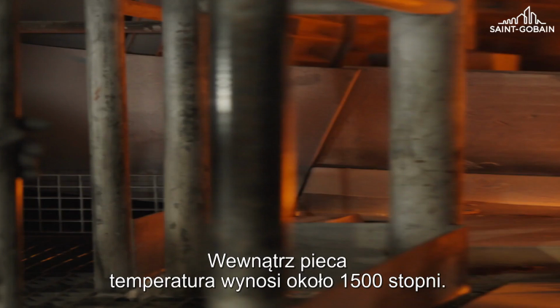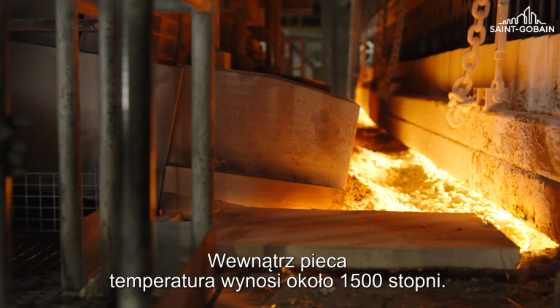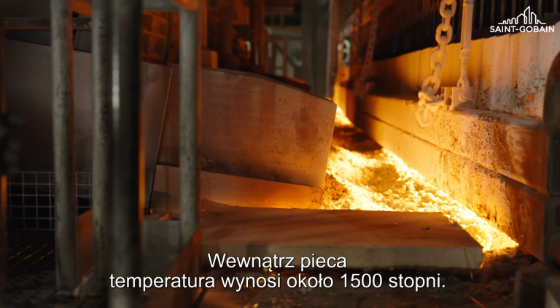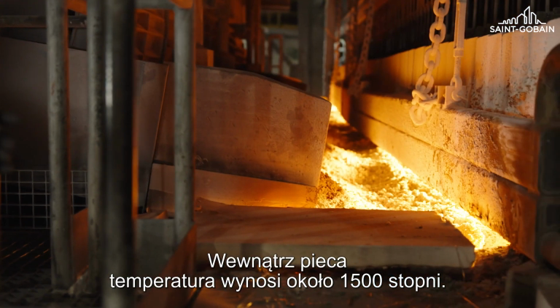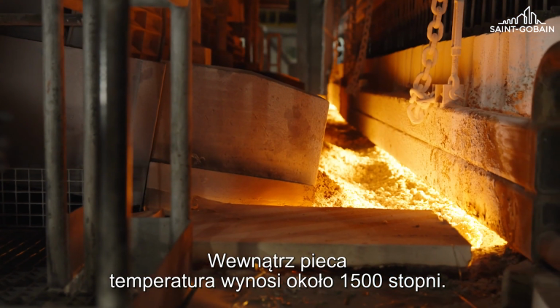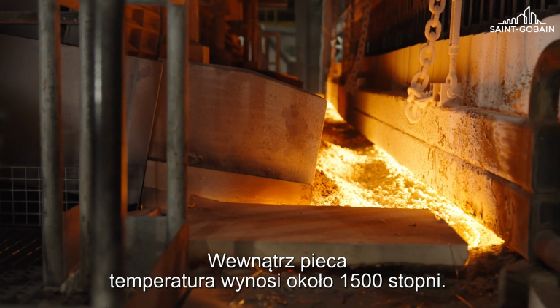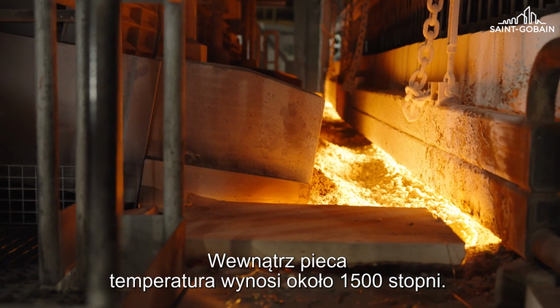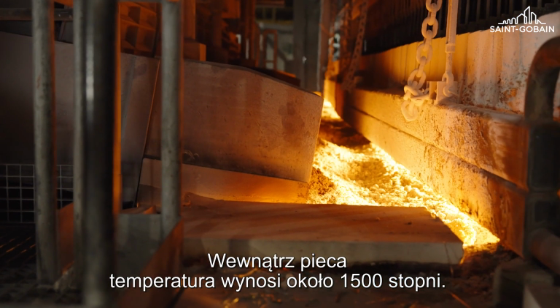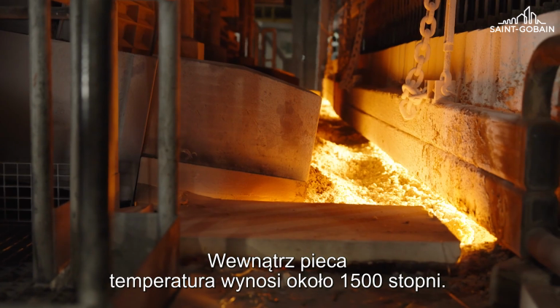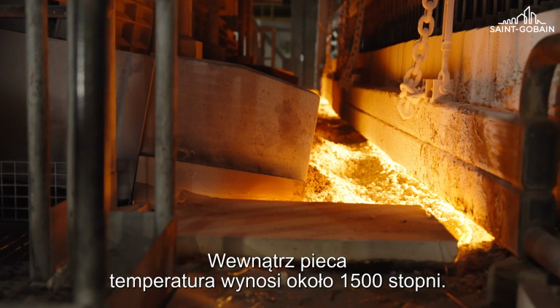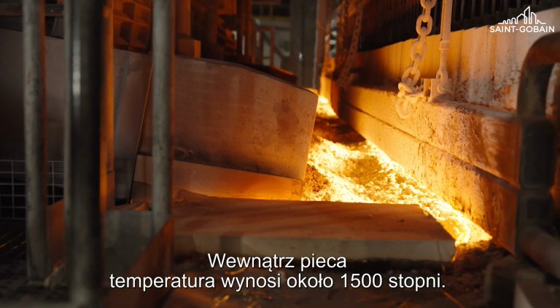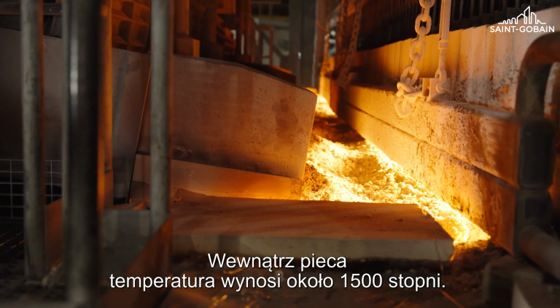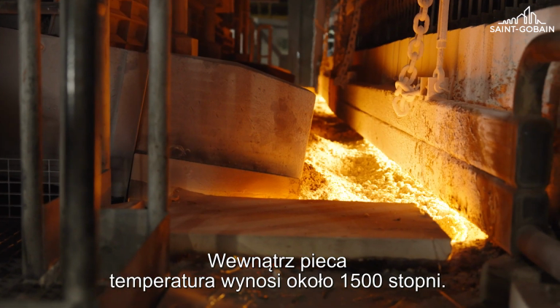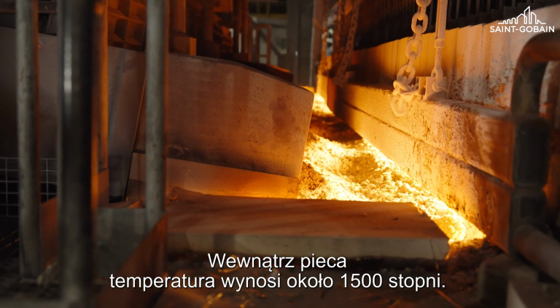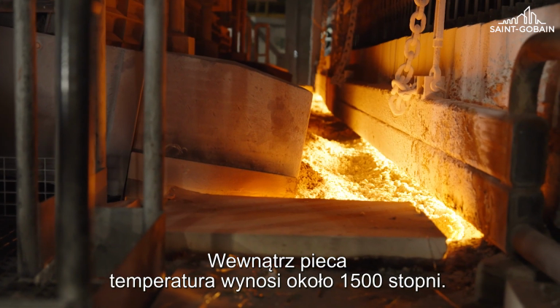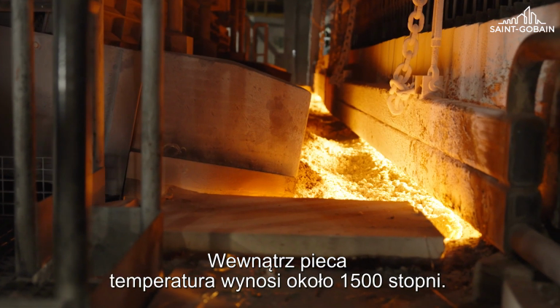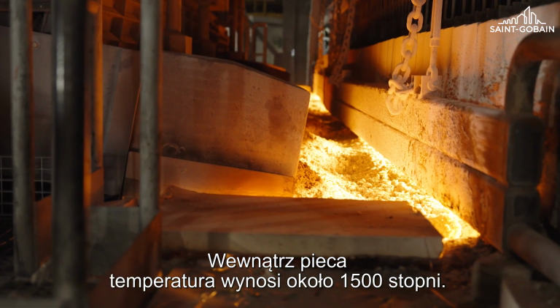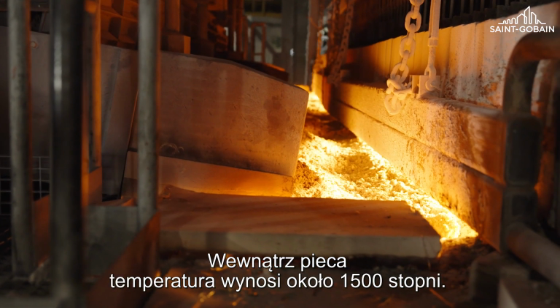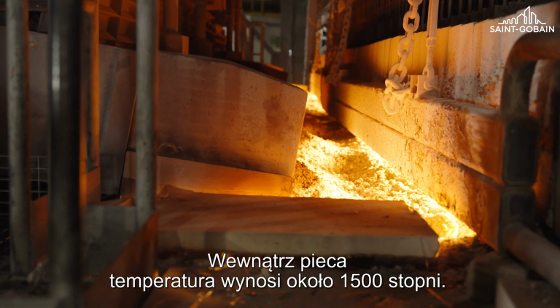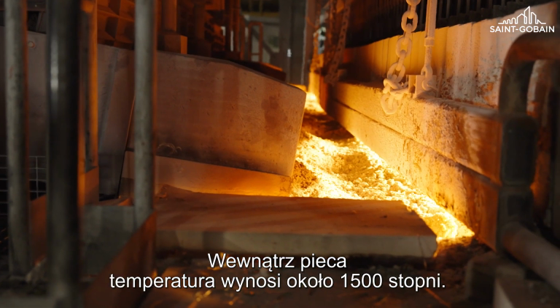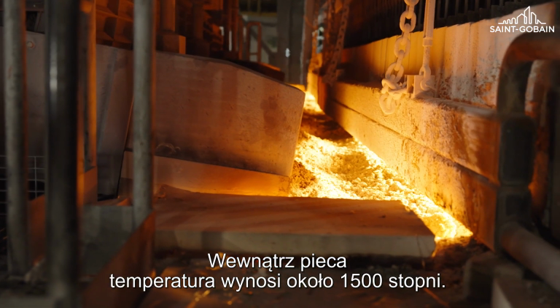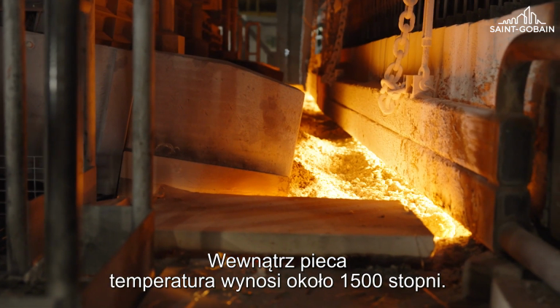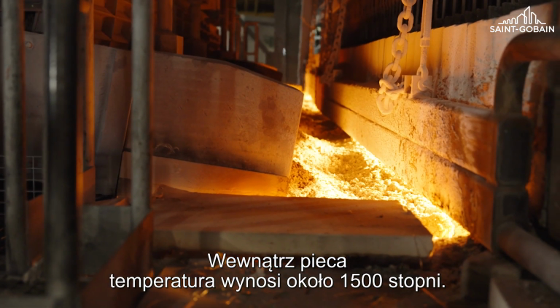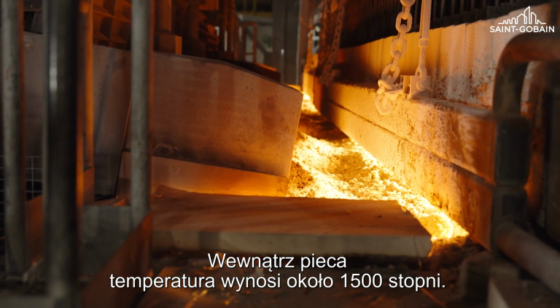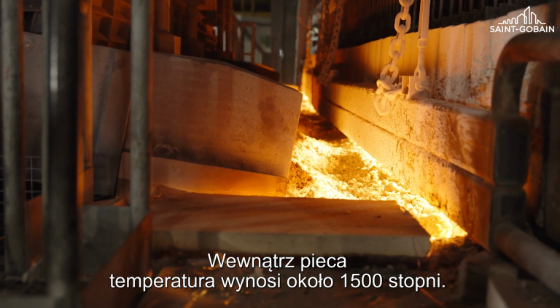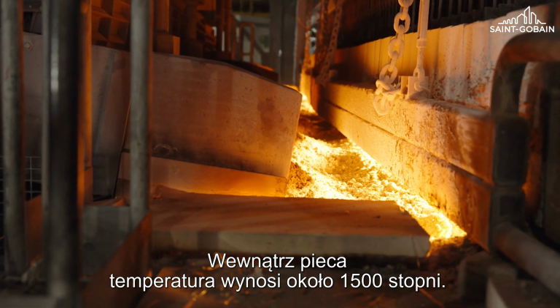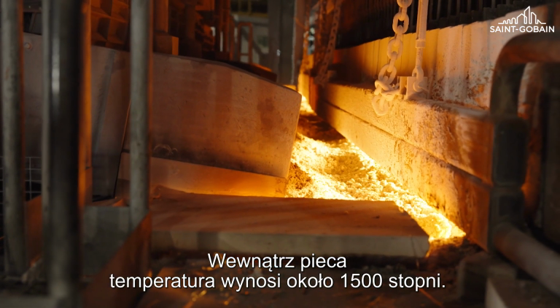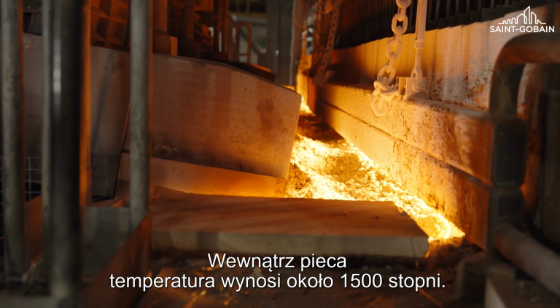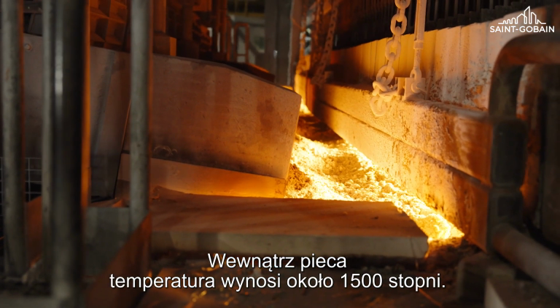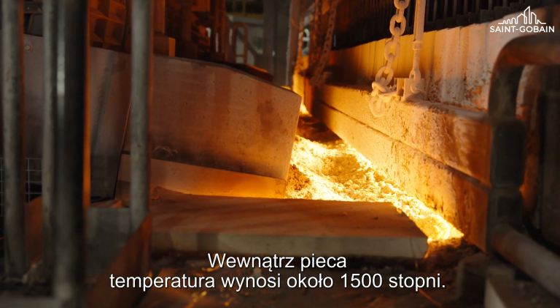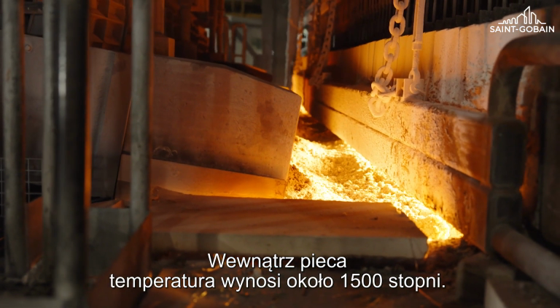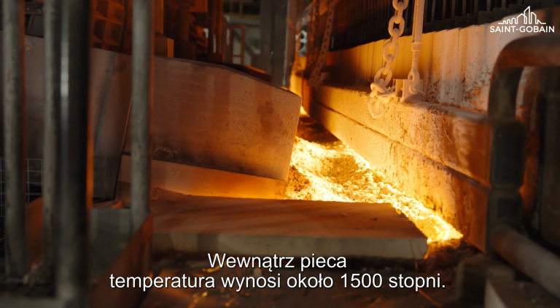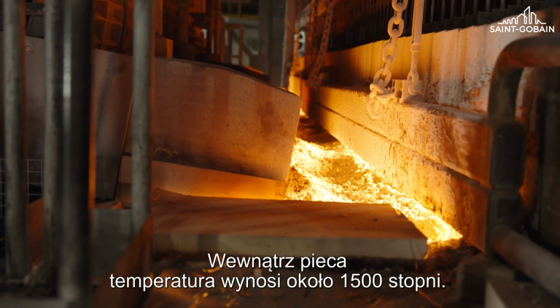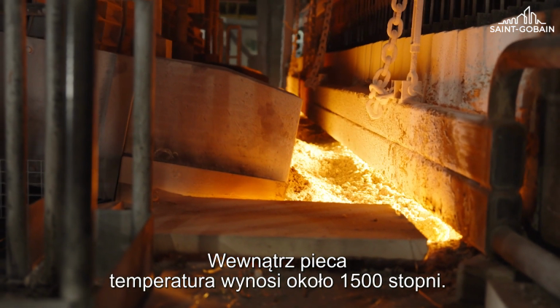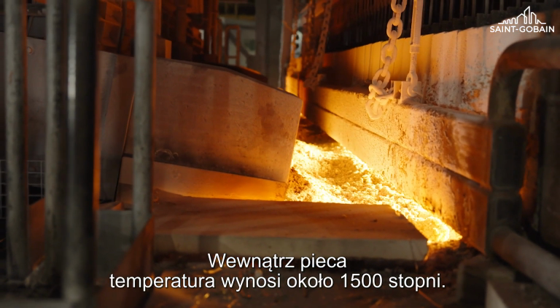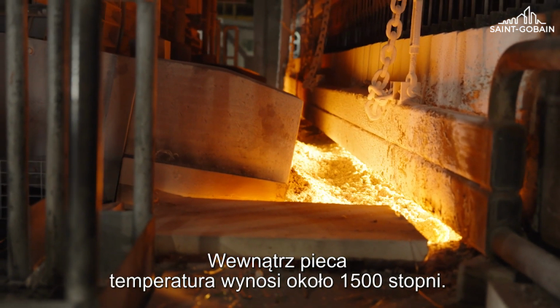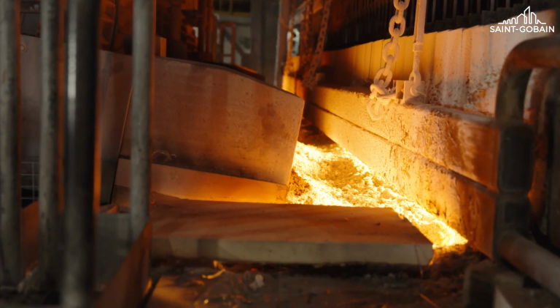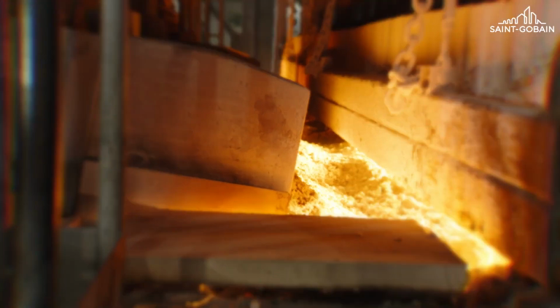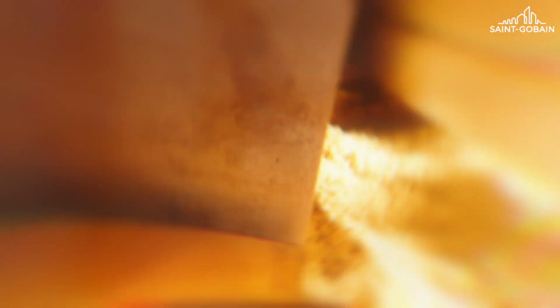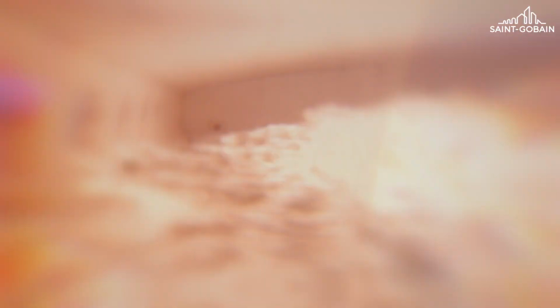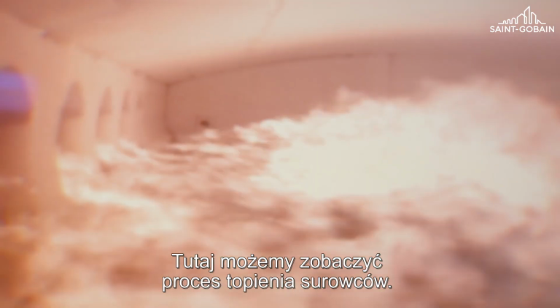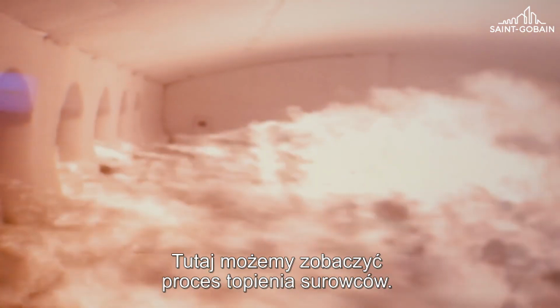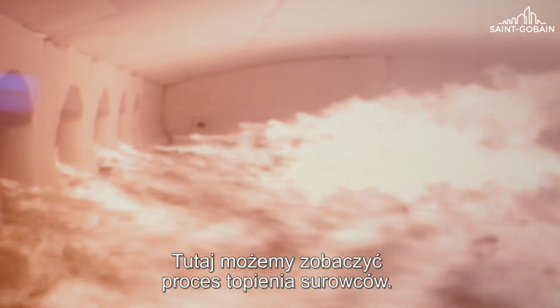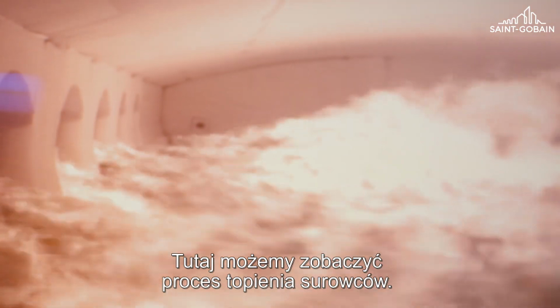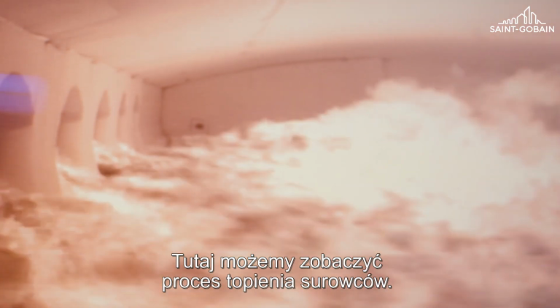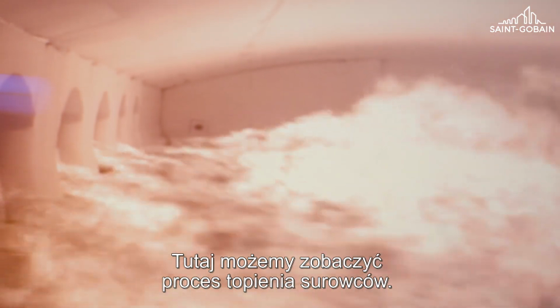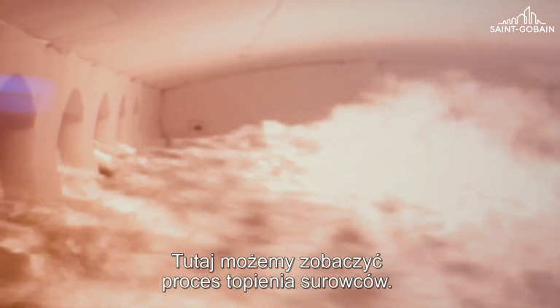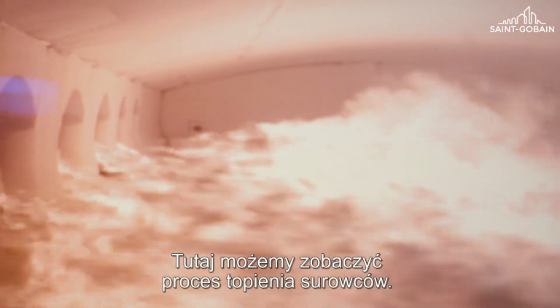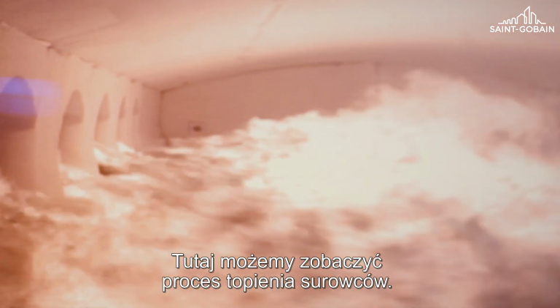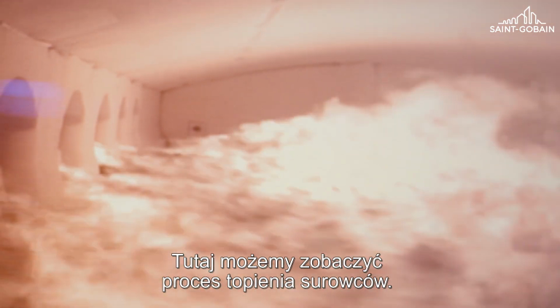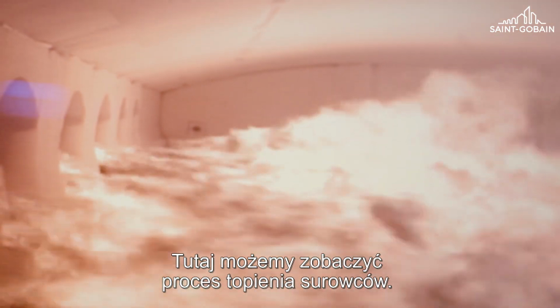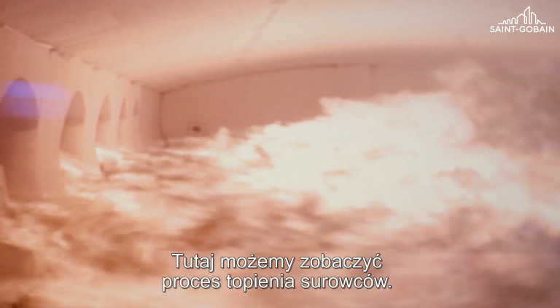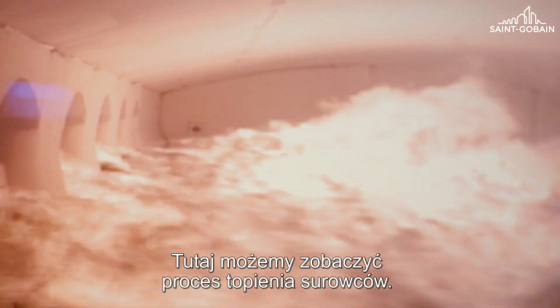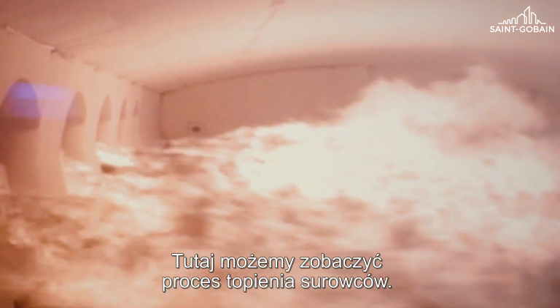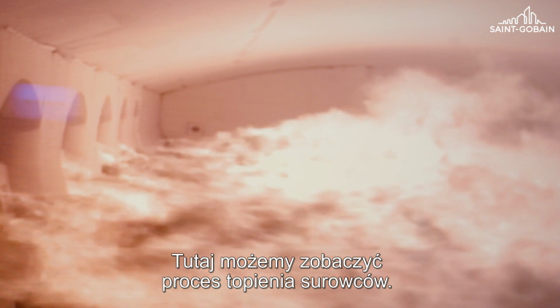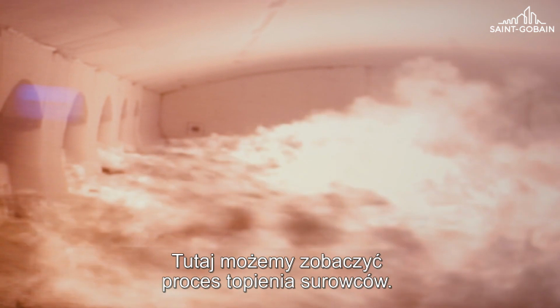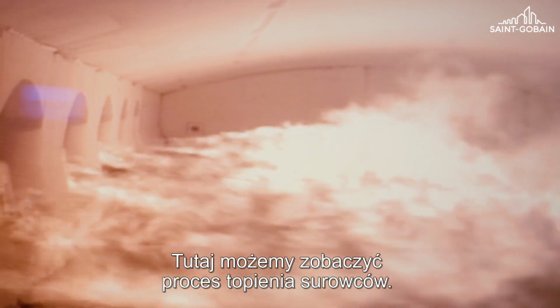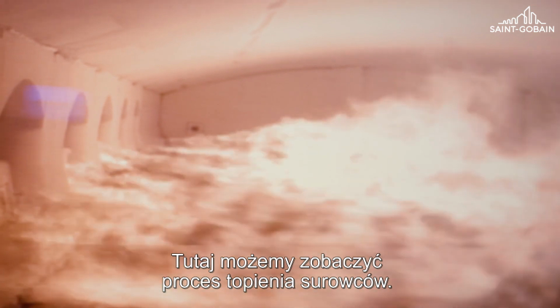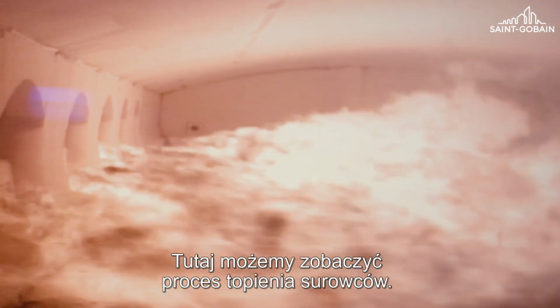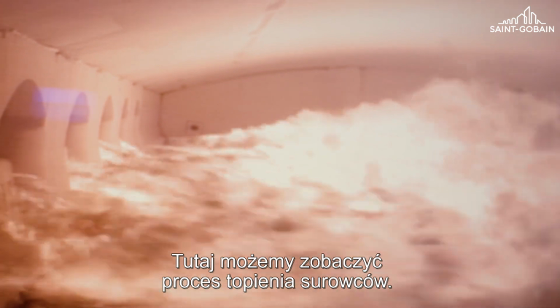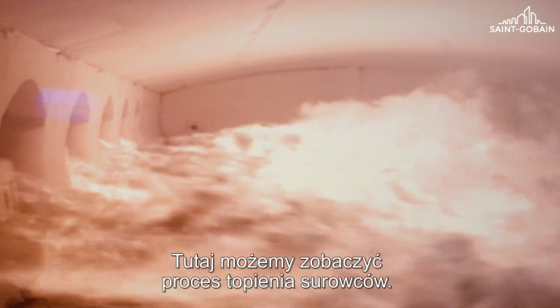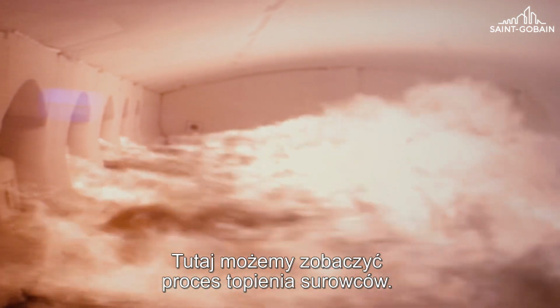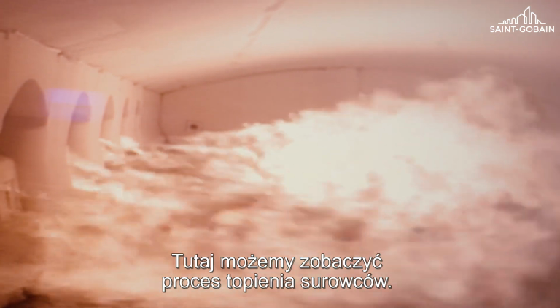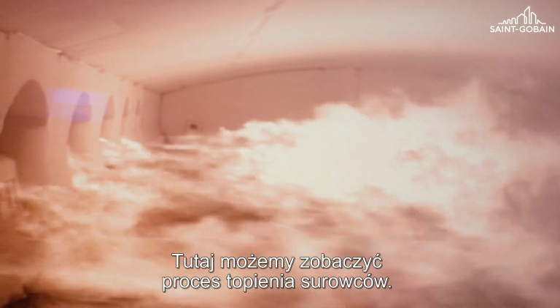Inside the furnace we have around 1500 degrees. Here we can see the melting process of the raw material.